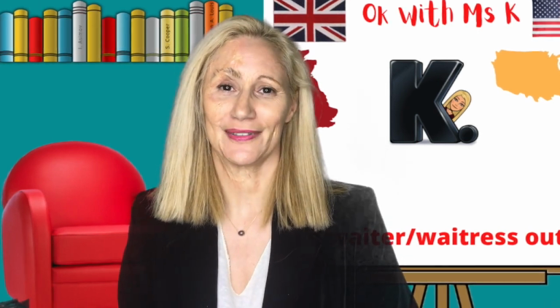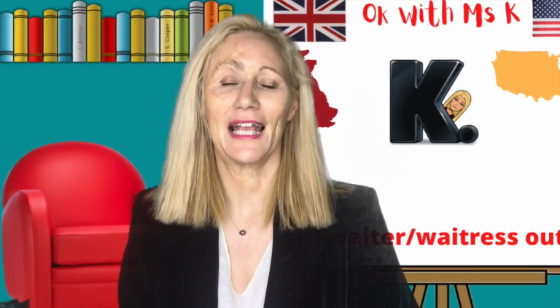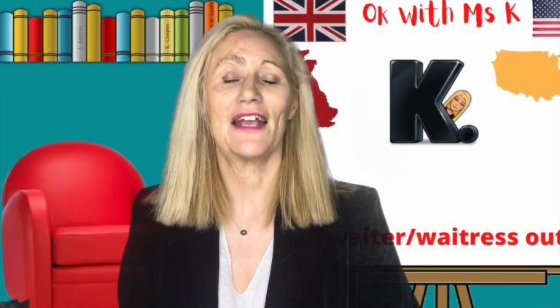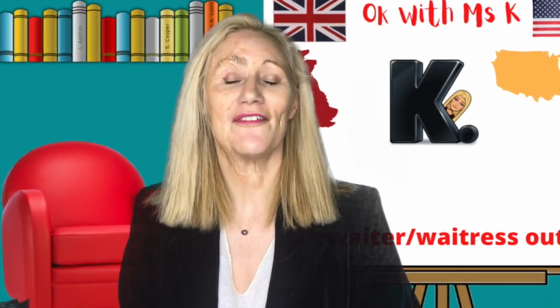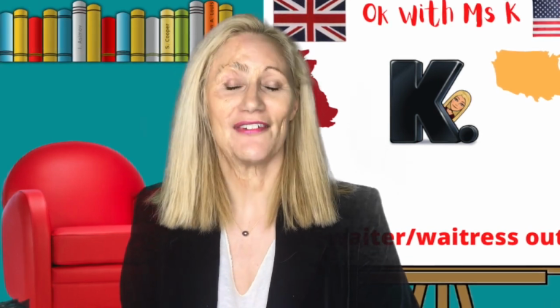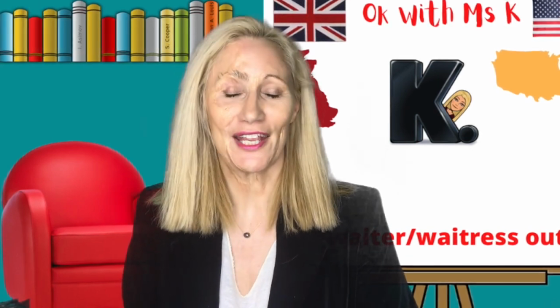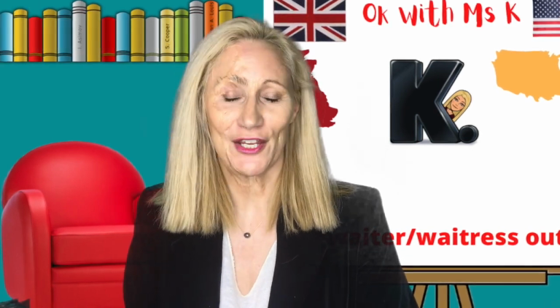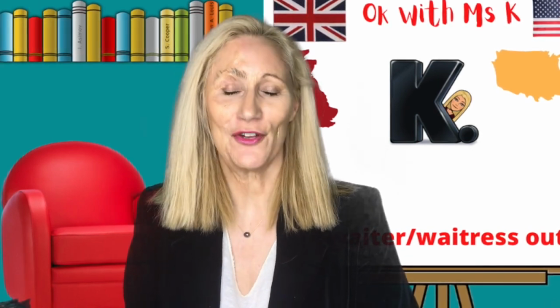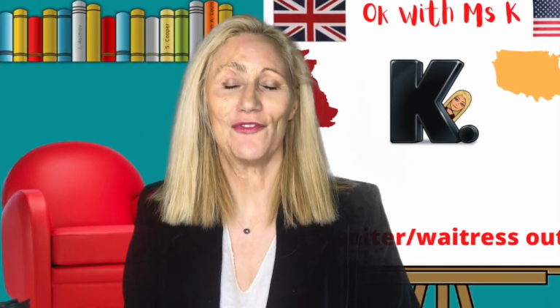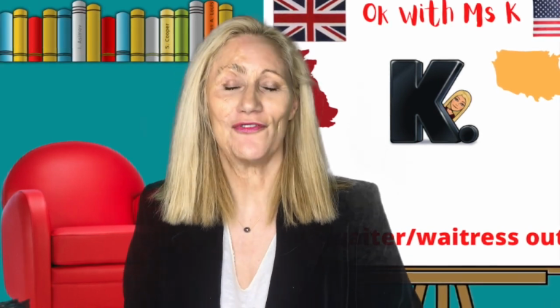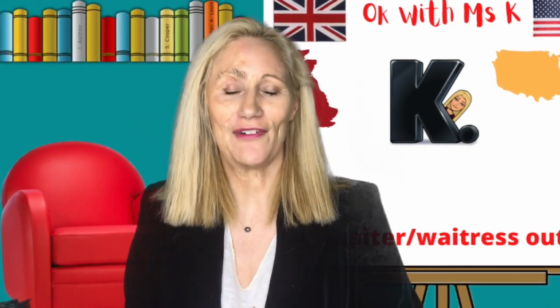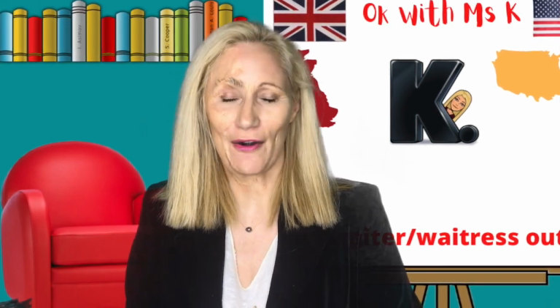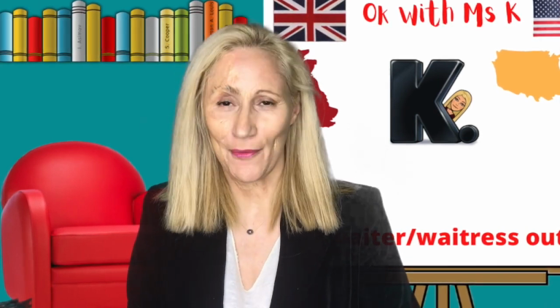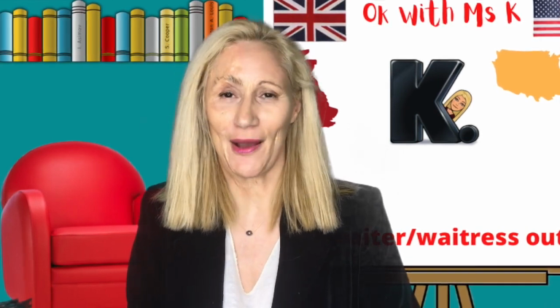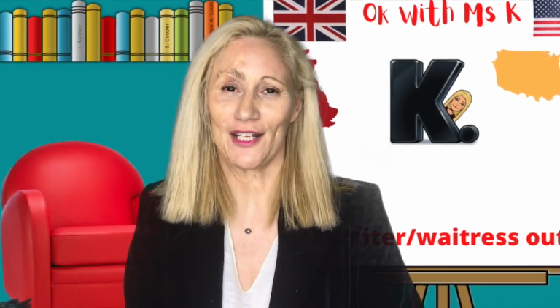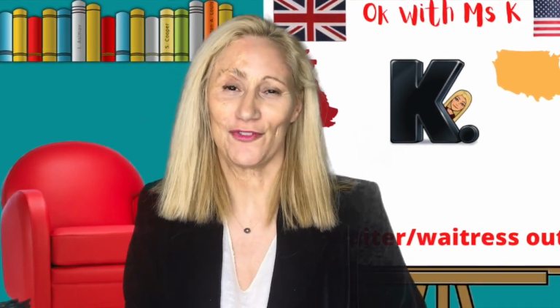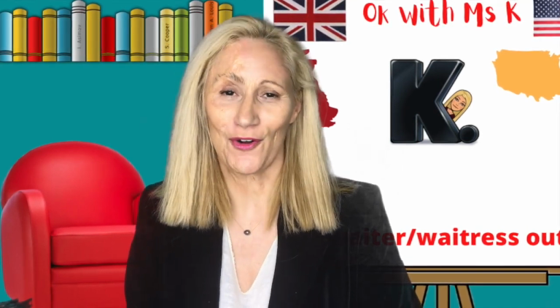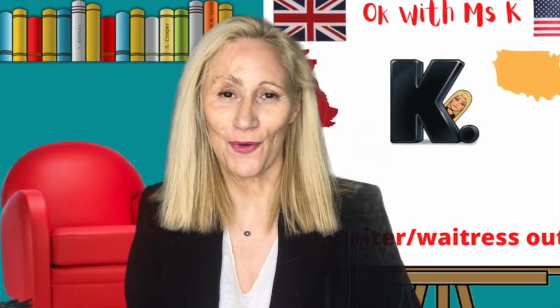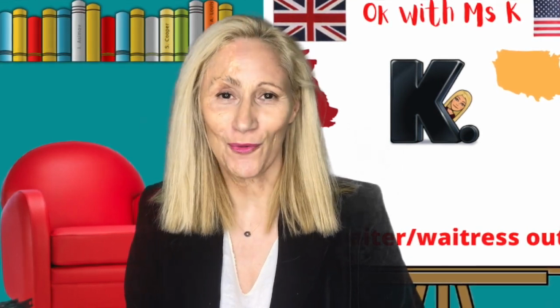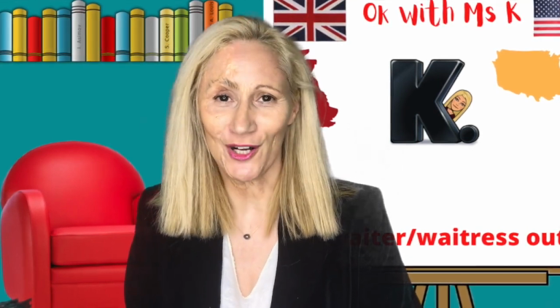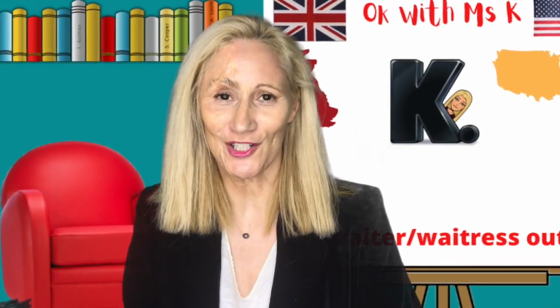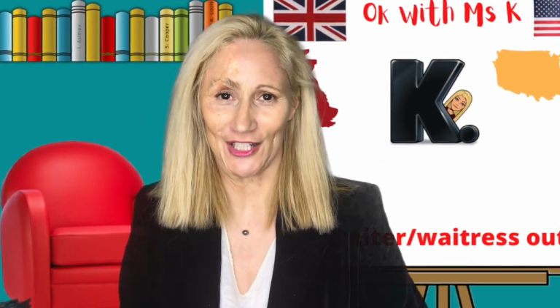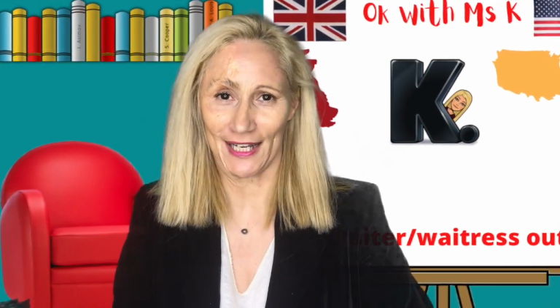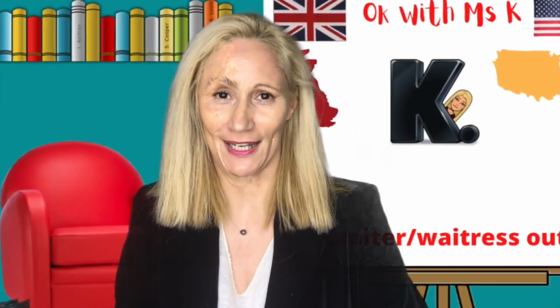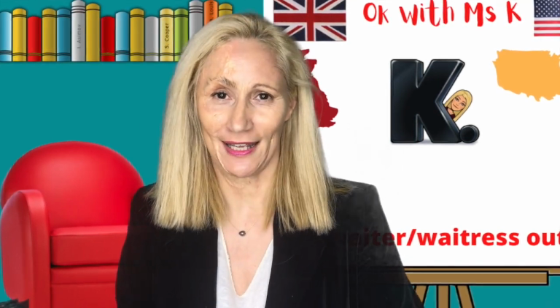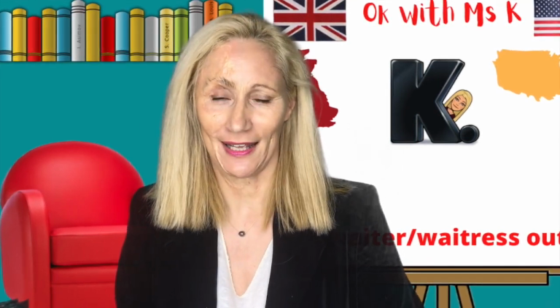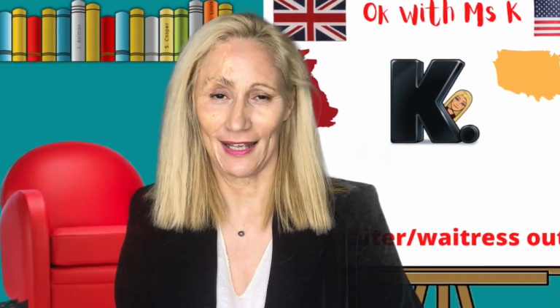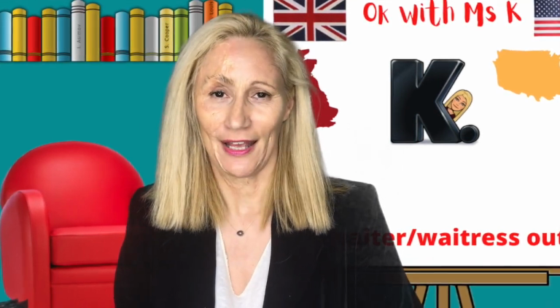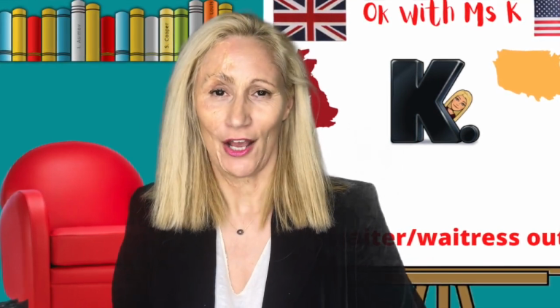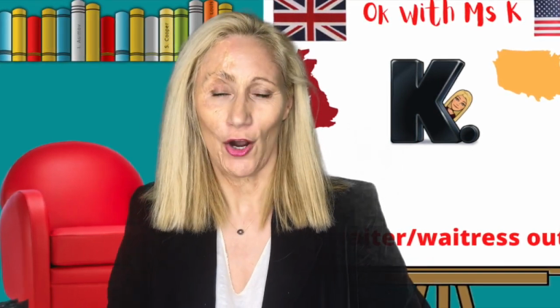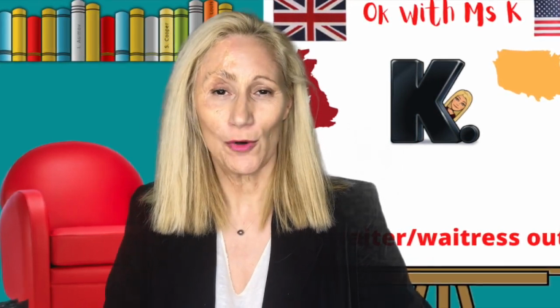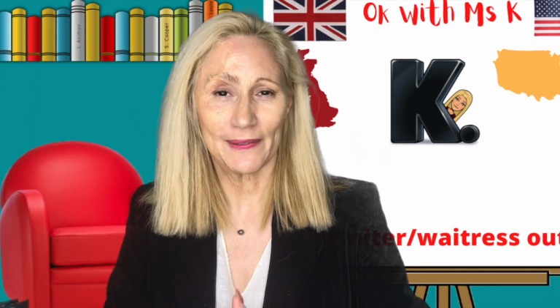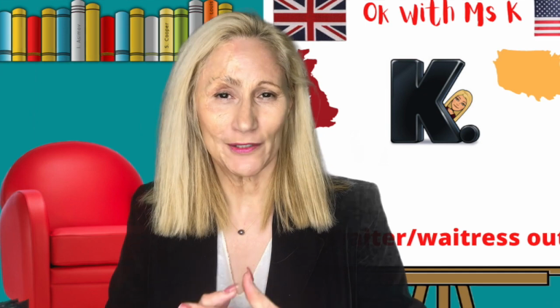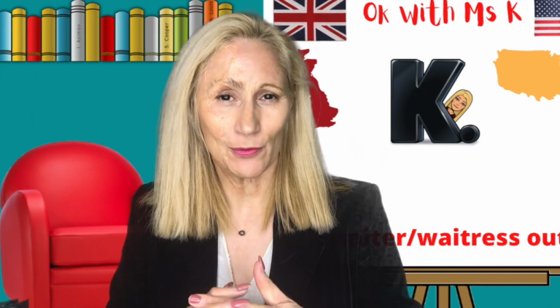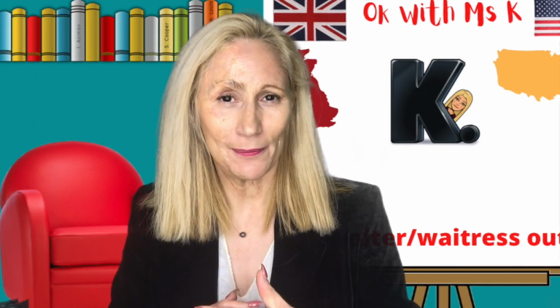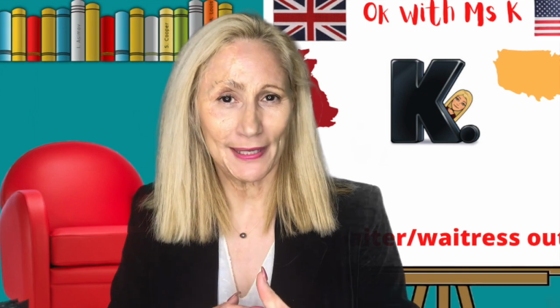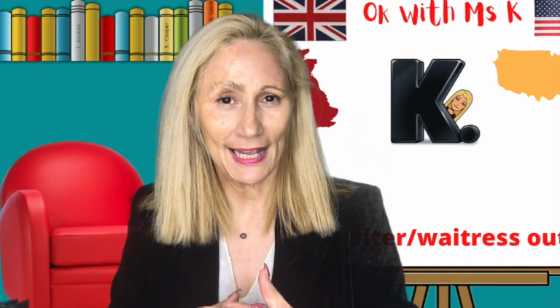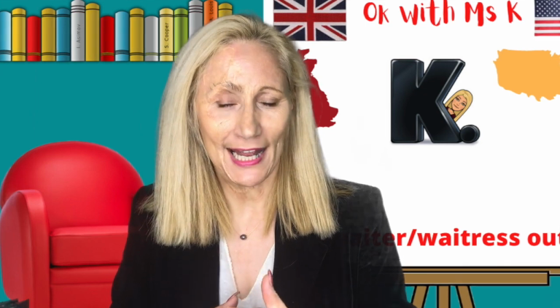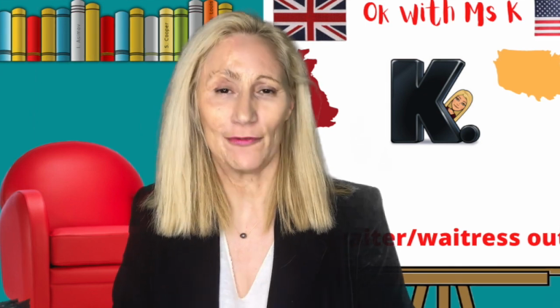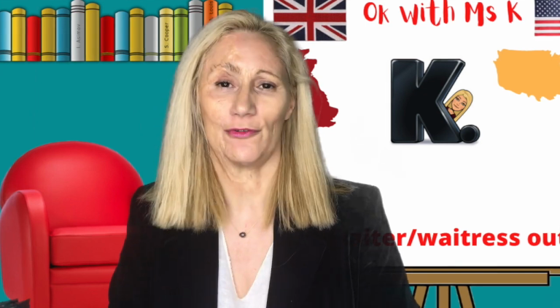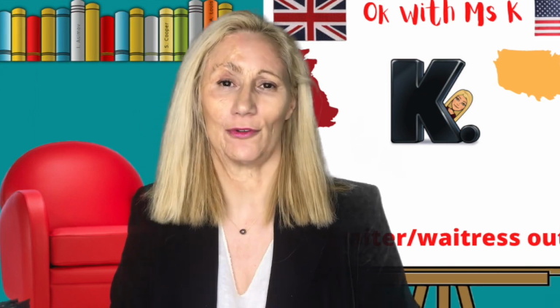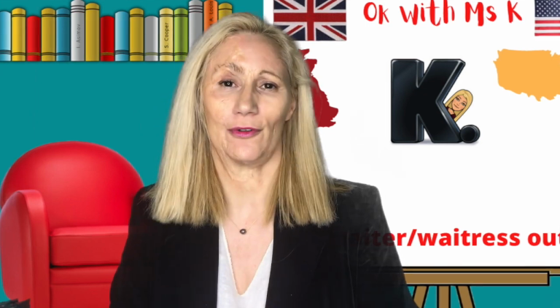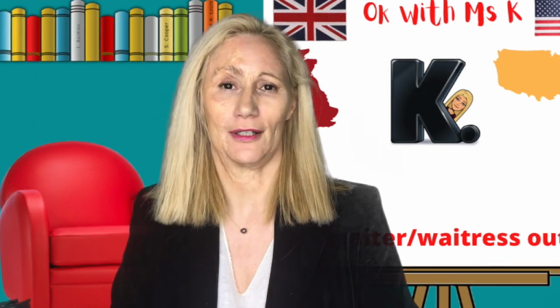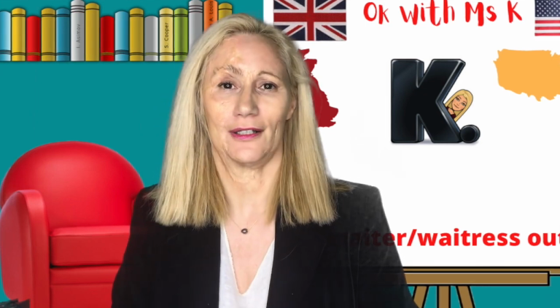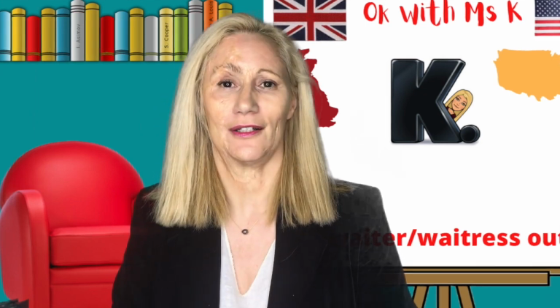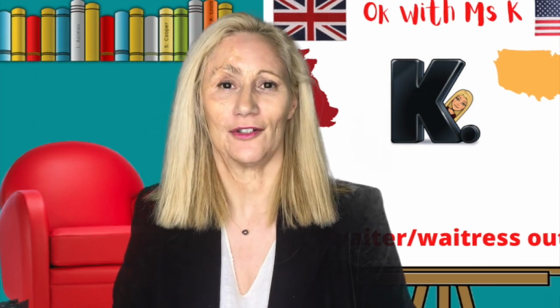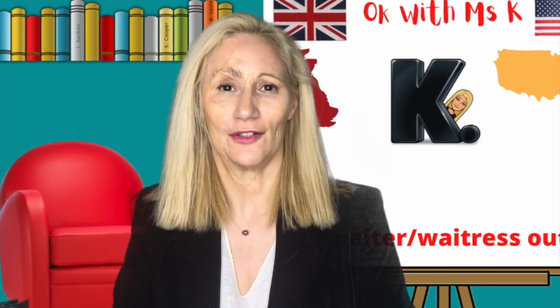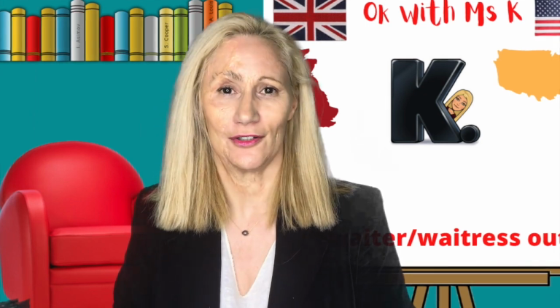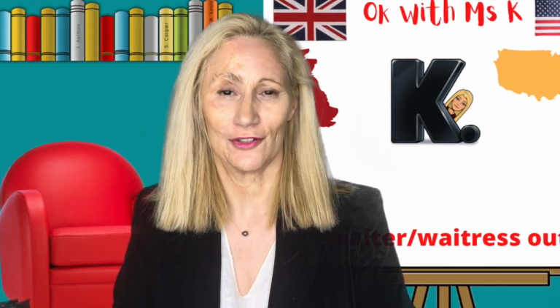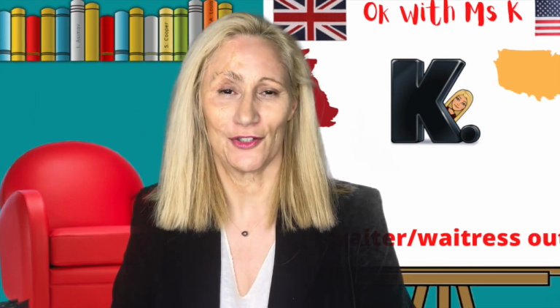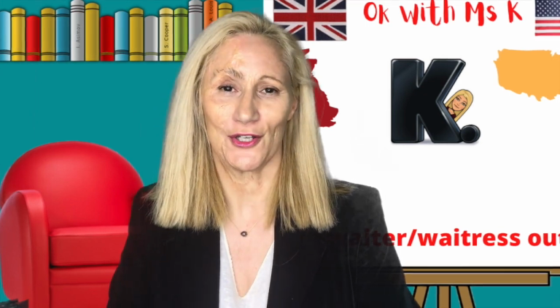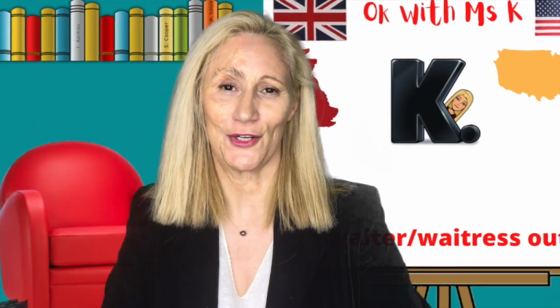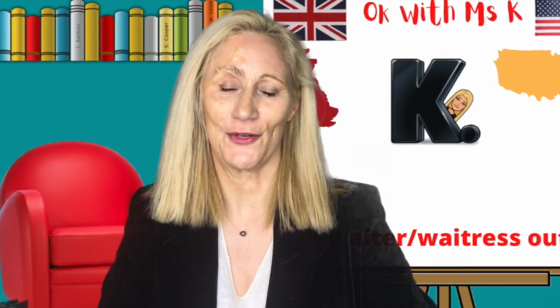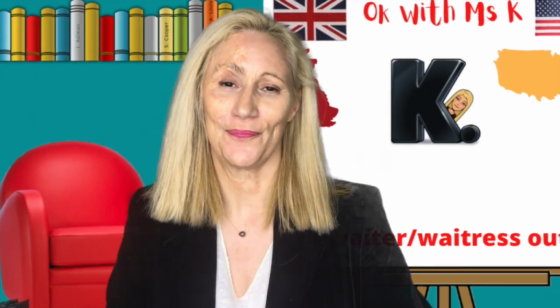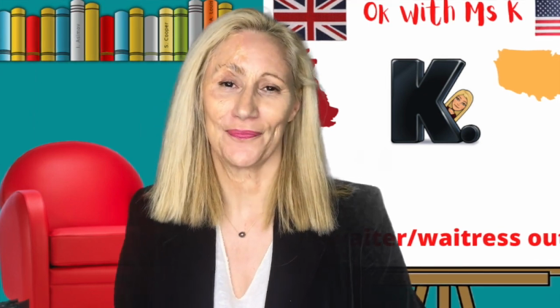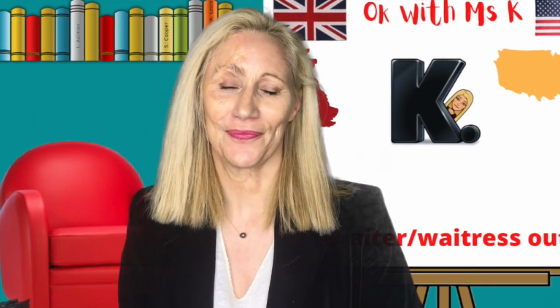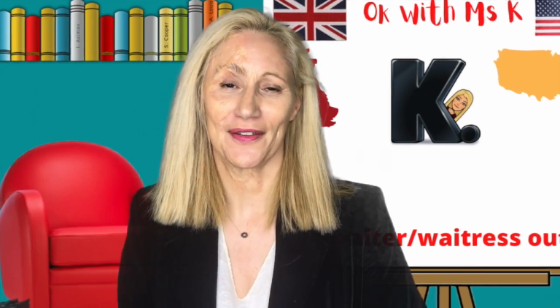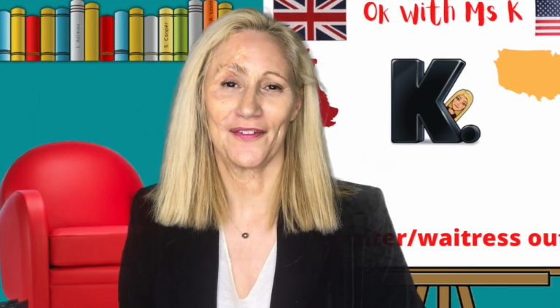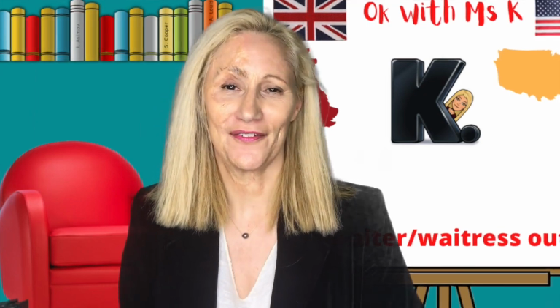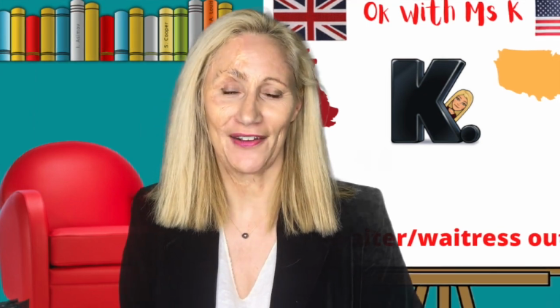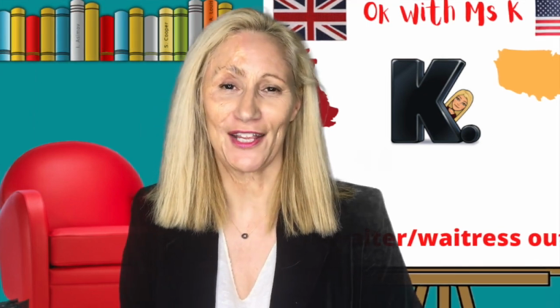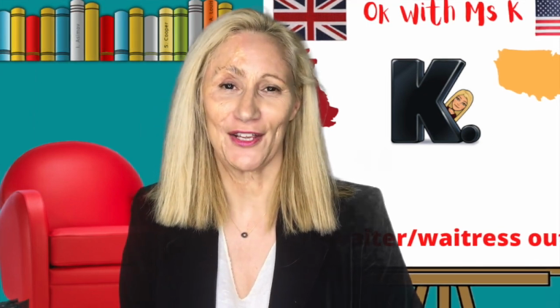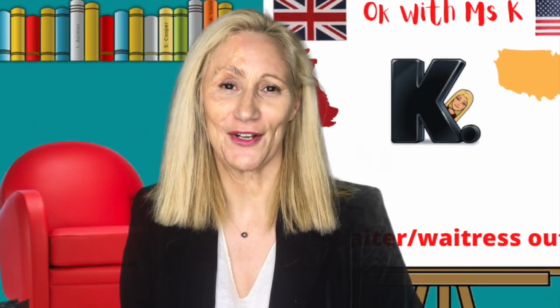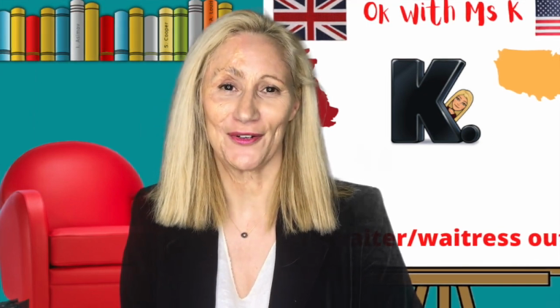Thank you very much for watching. Hope it will be helpful to you. Thank you.